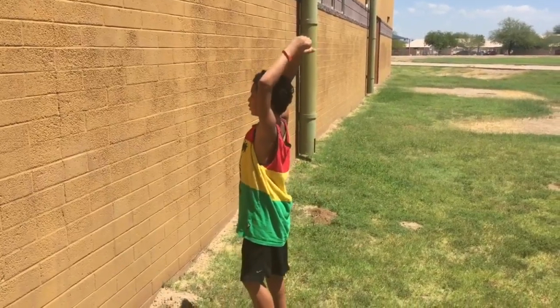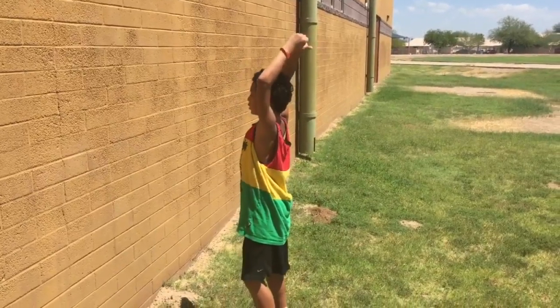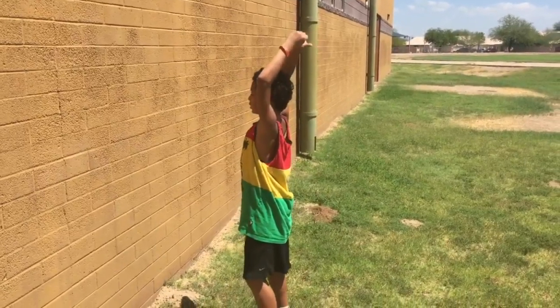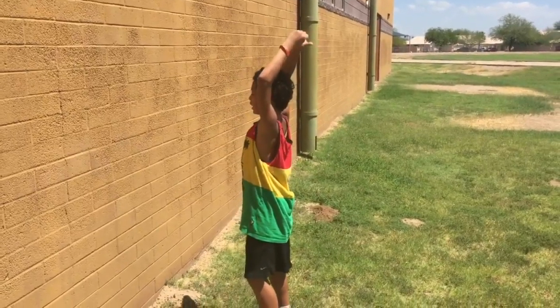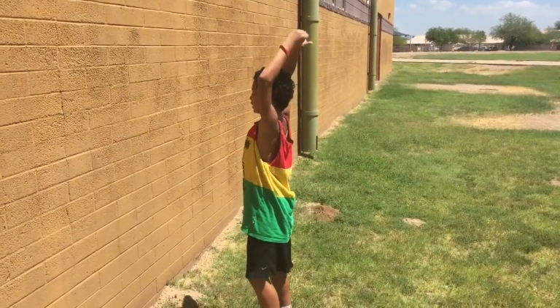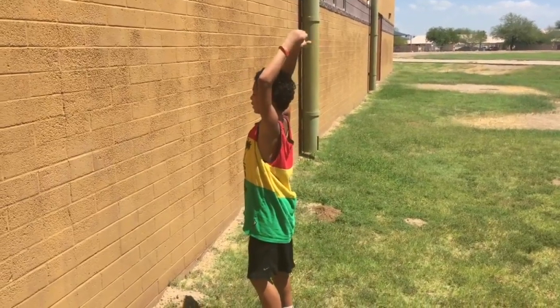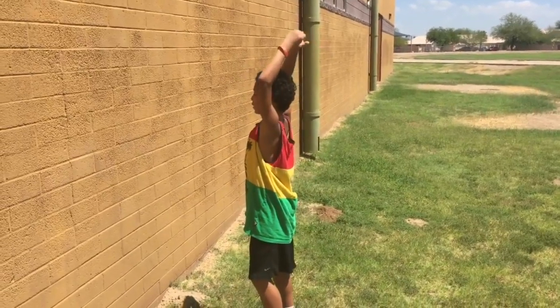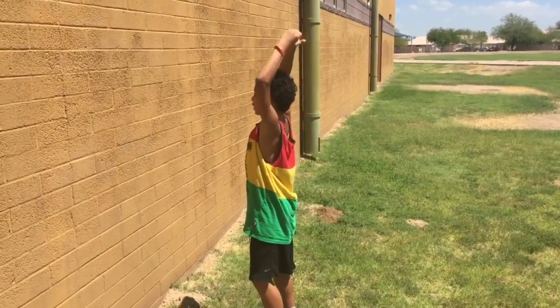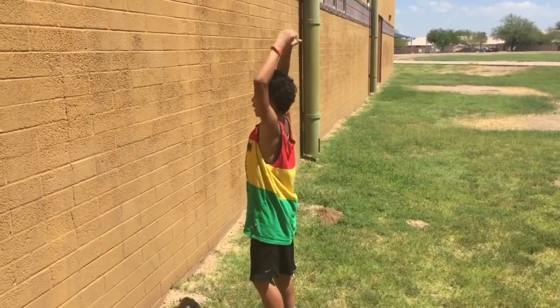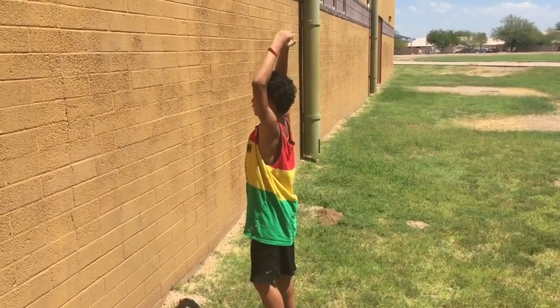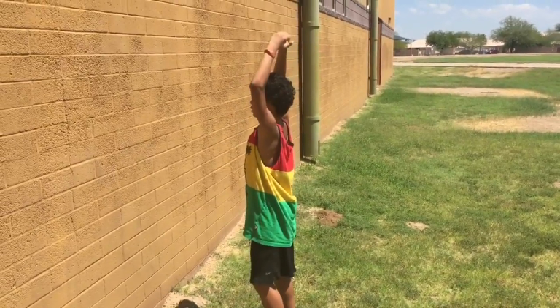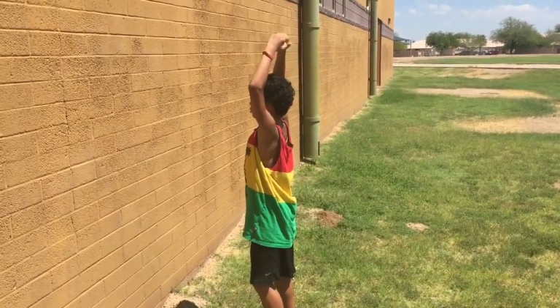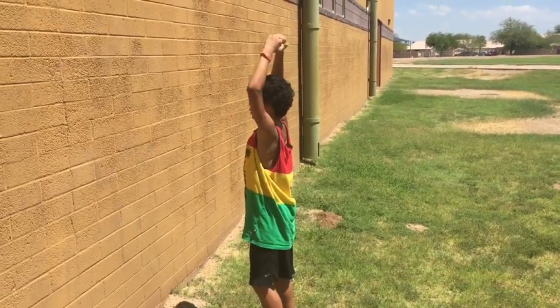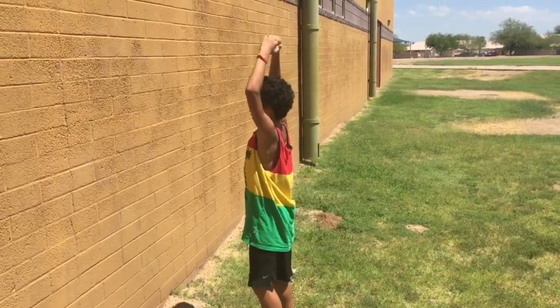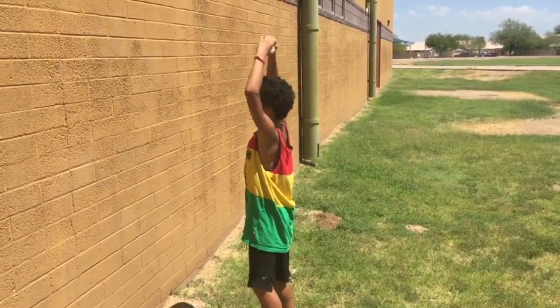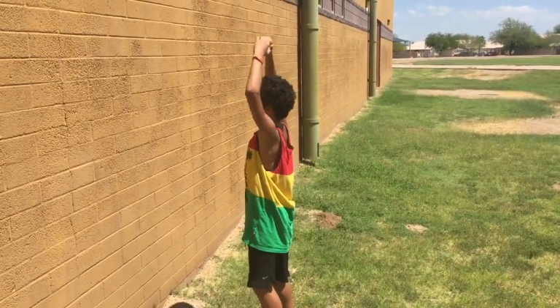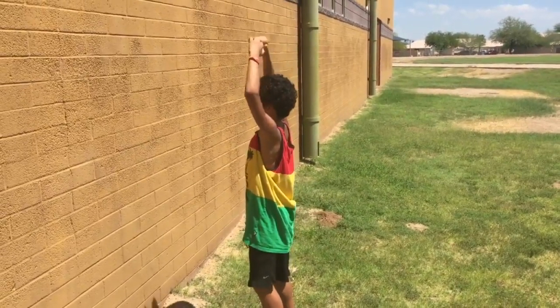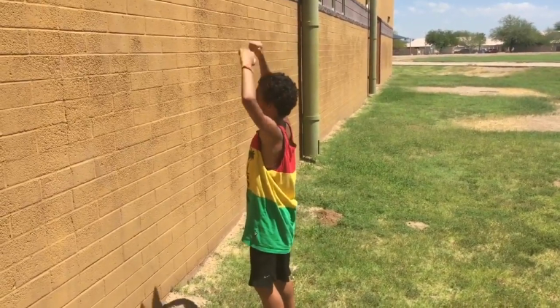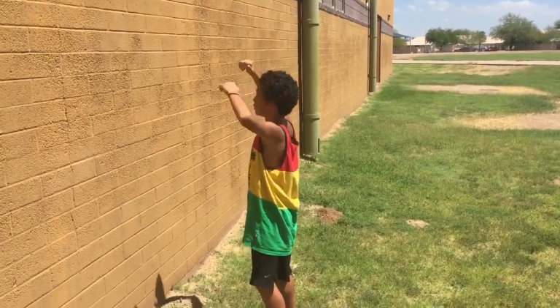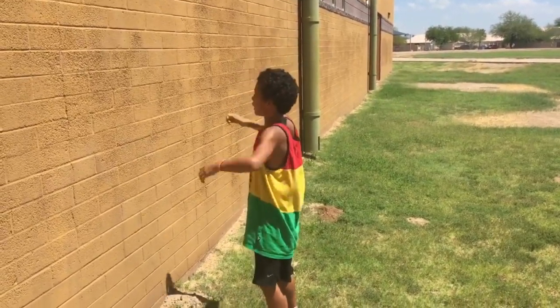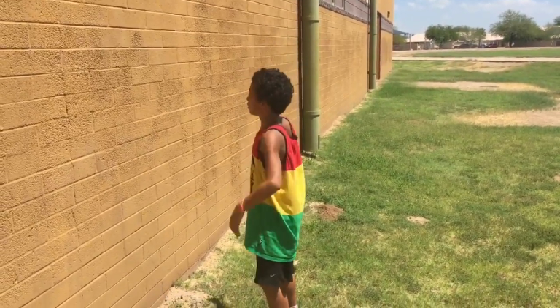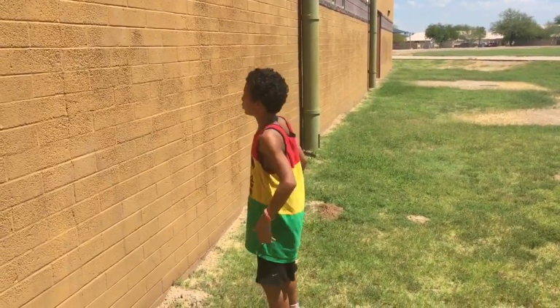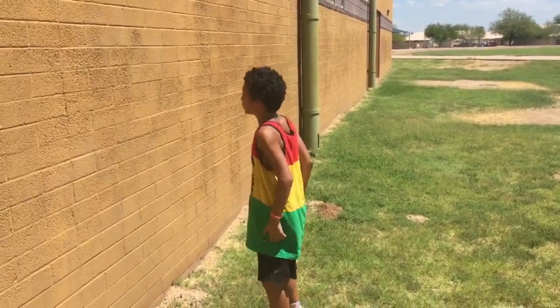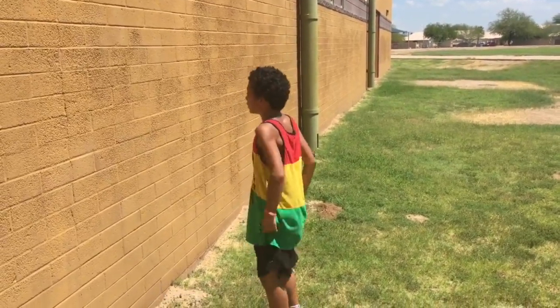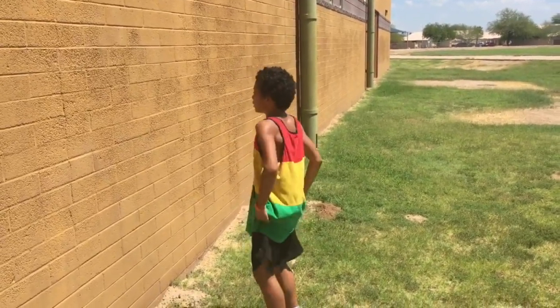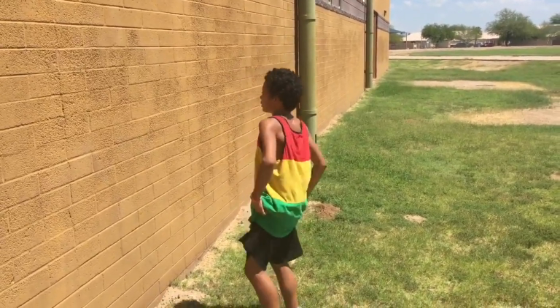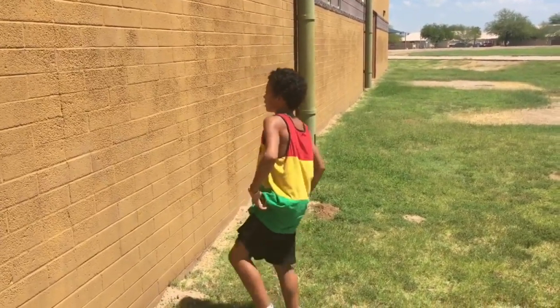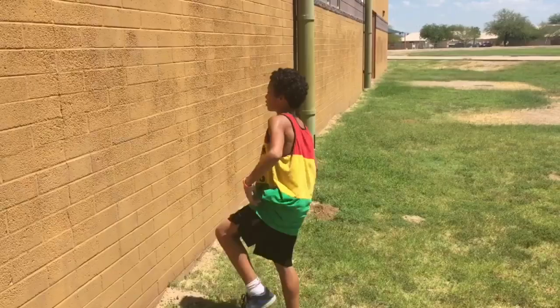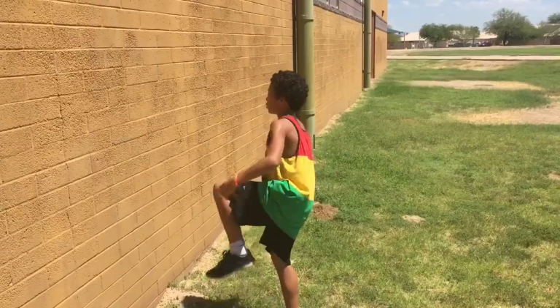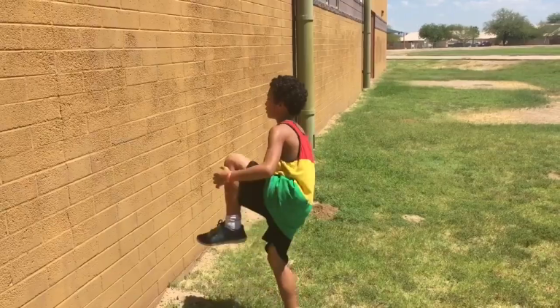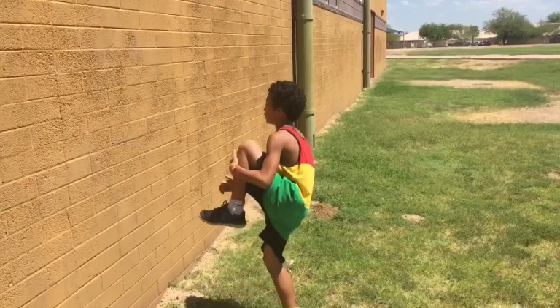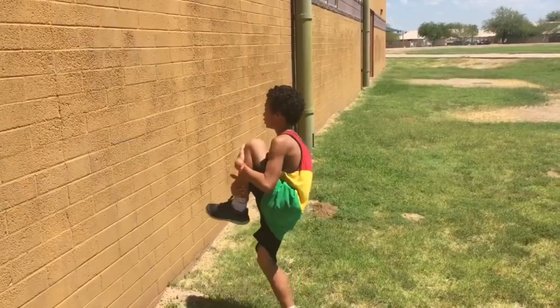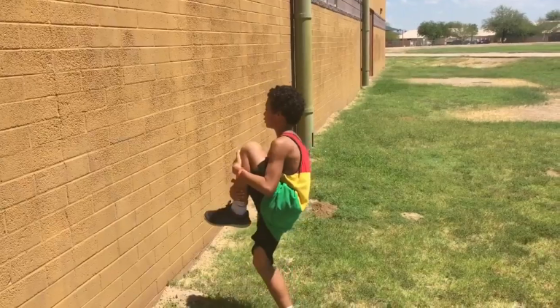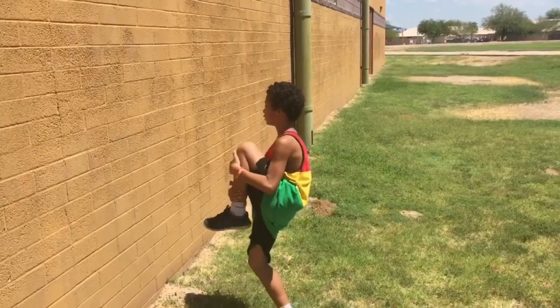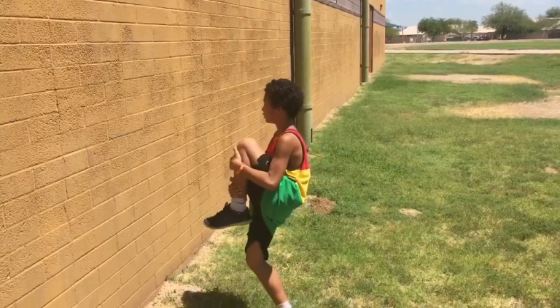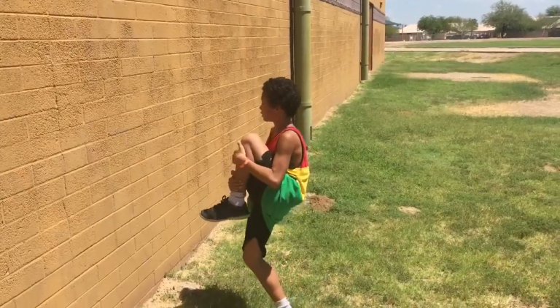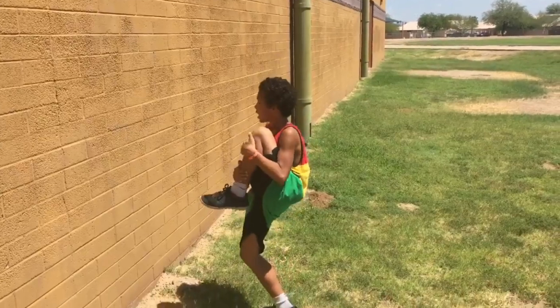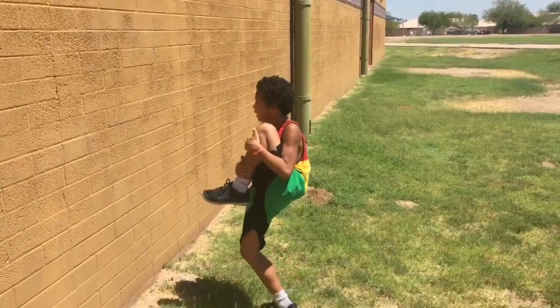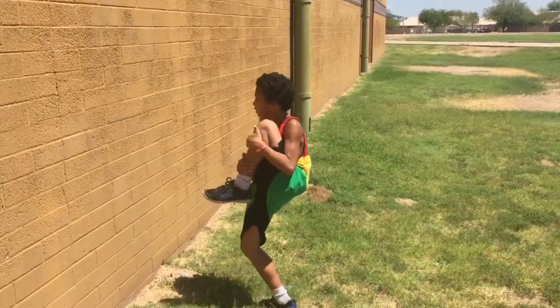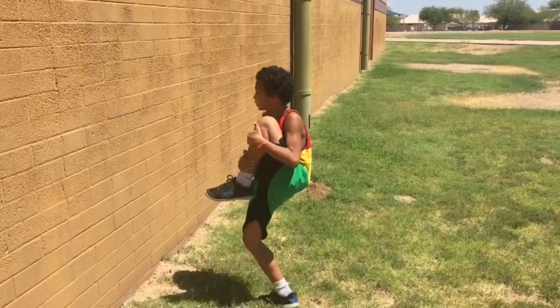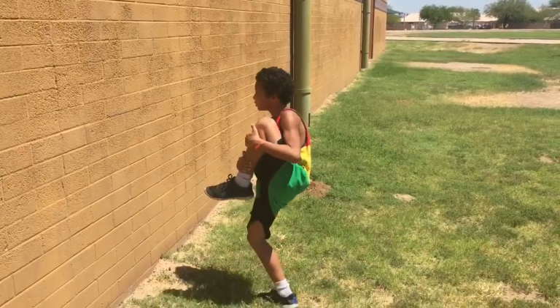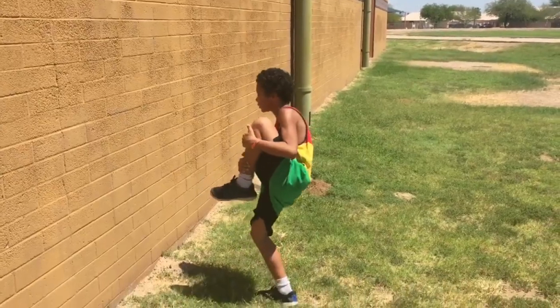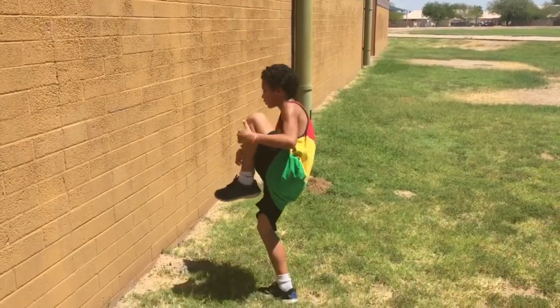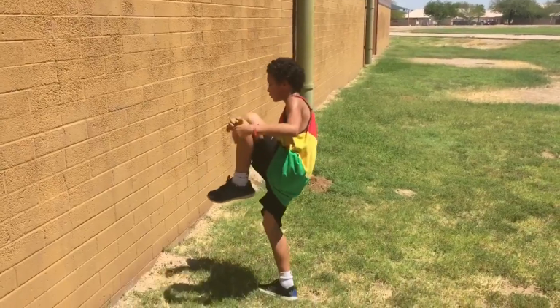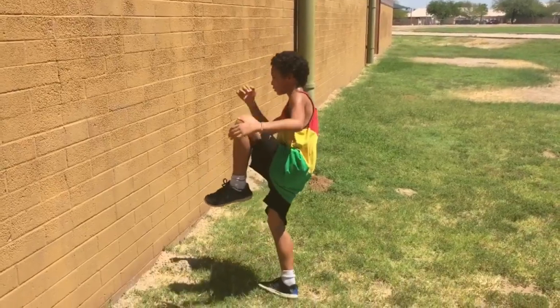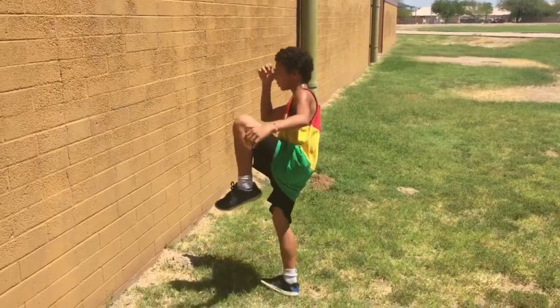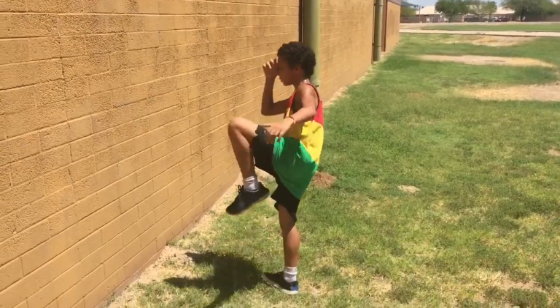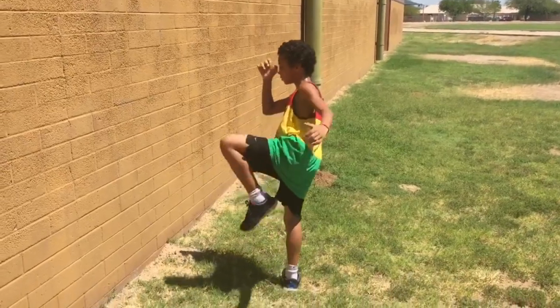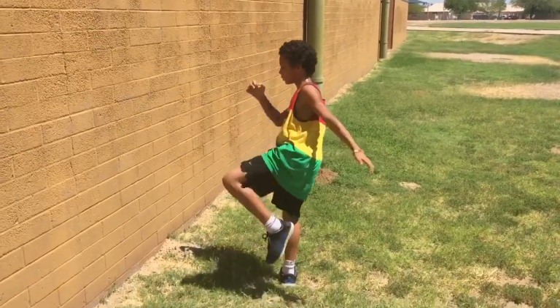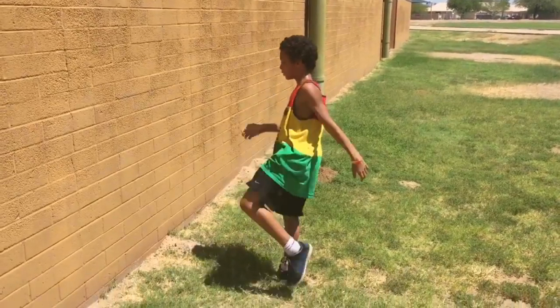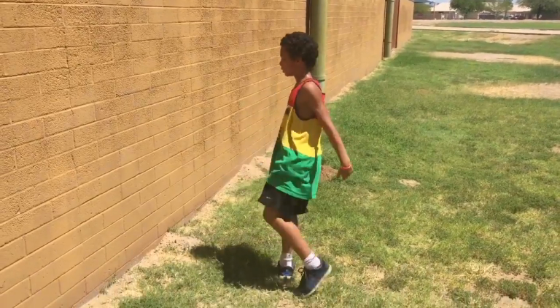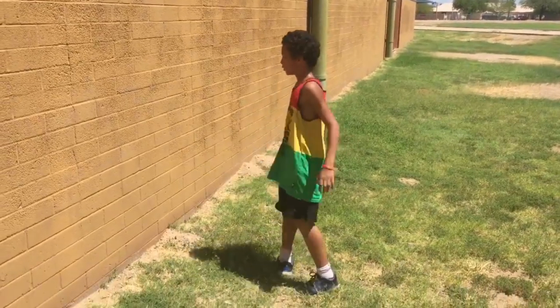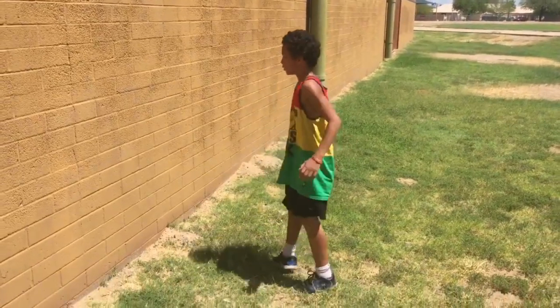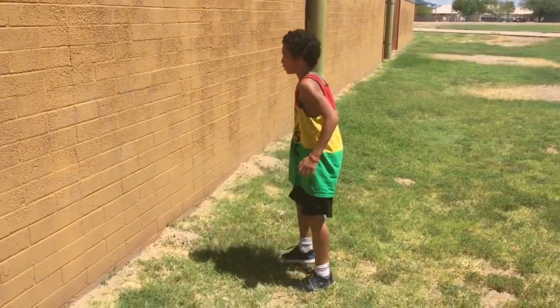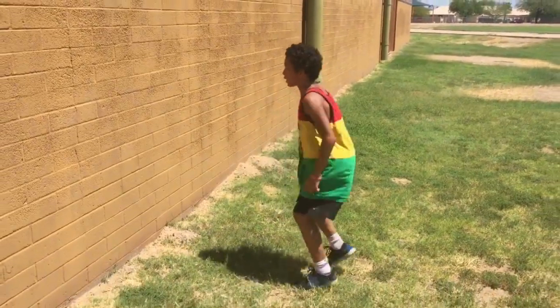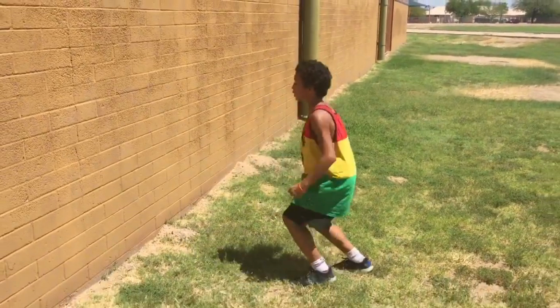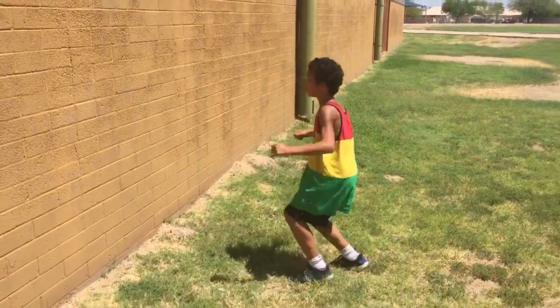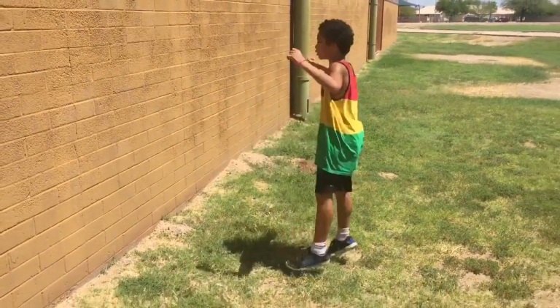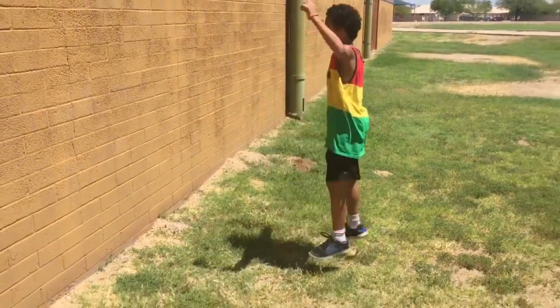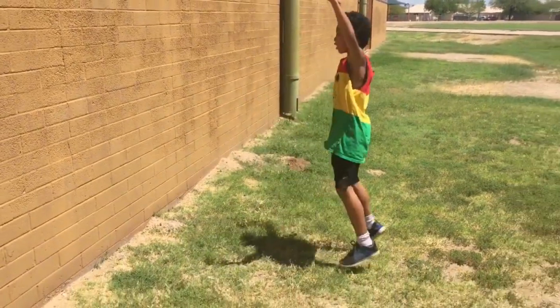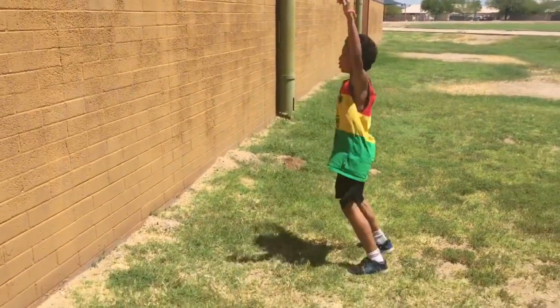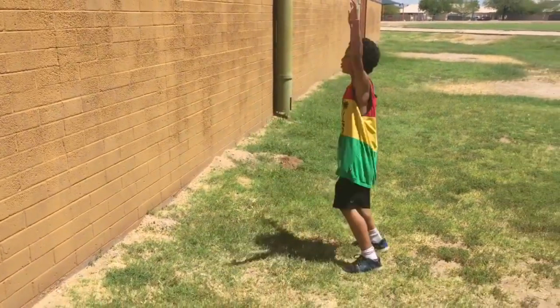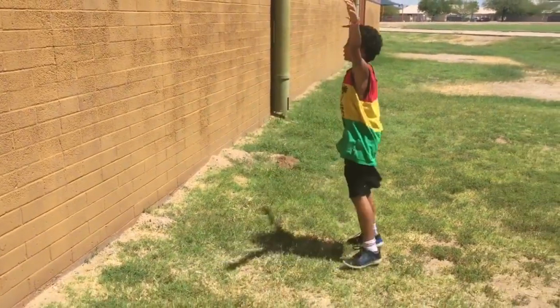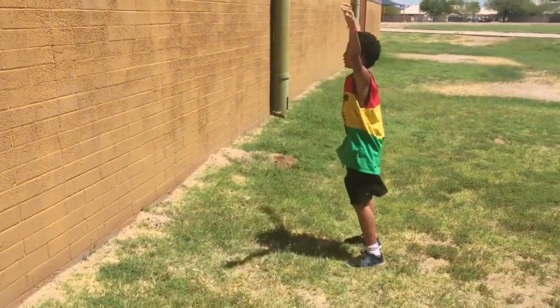Then at the peak of the jump, that's when you're going to tuck. Then you open.